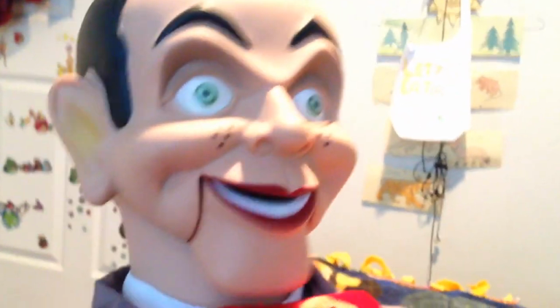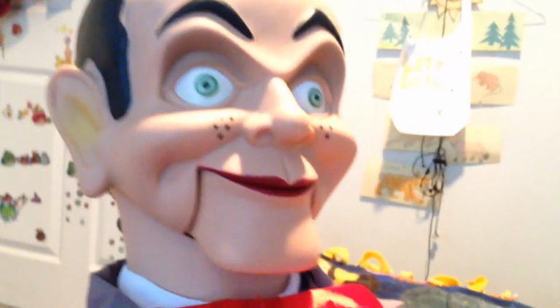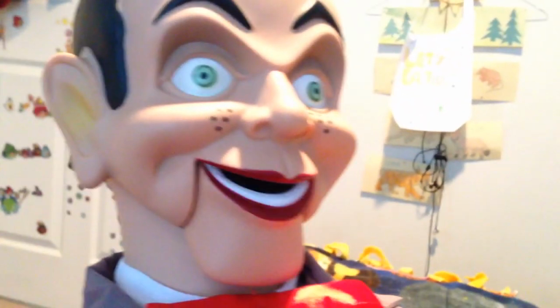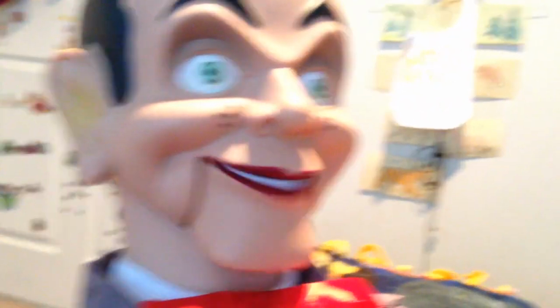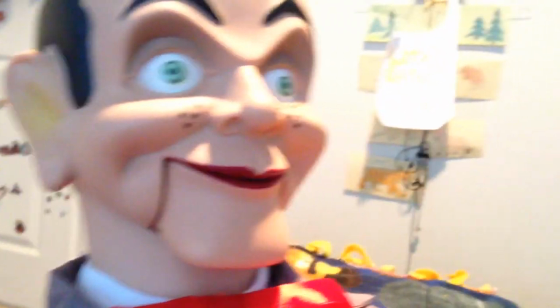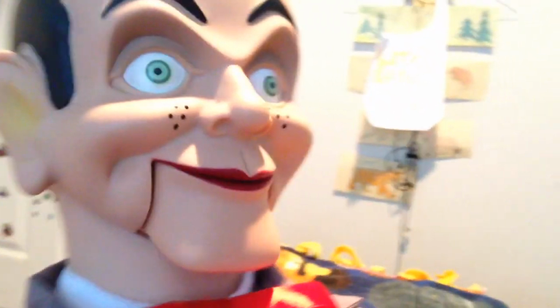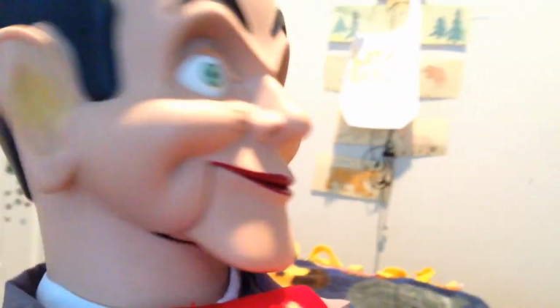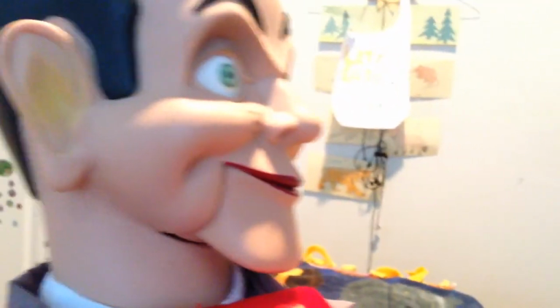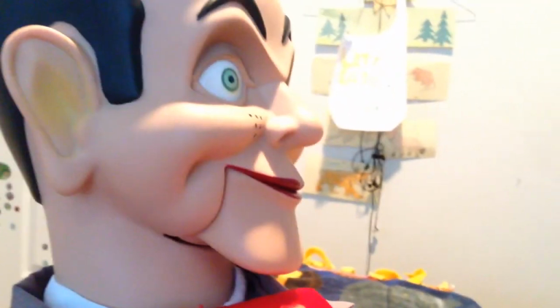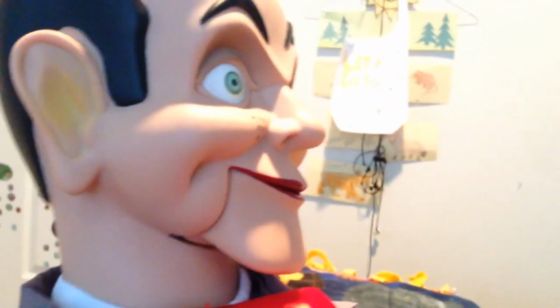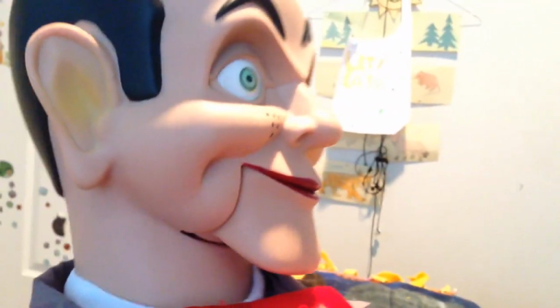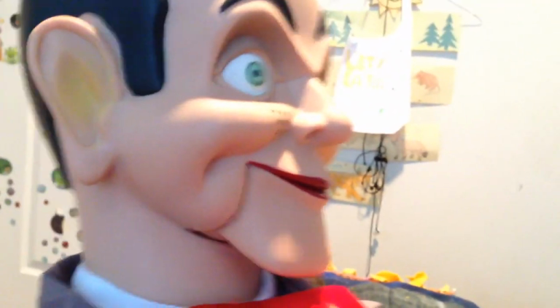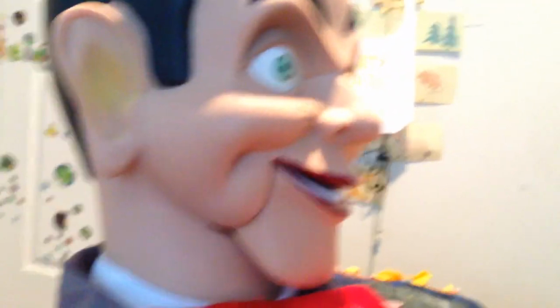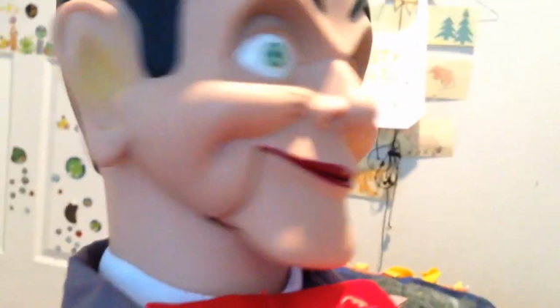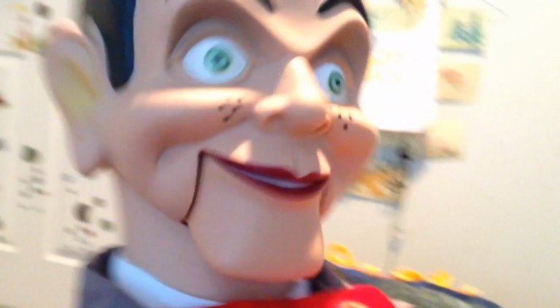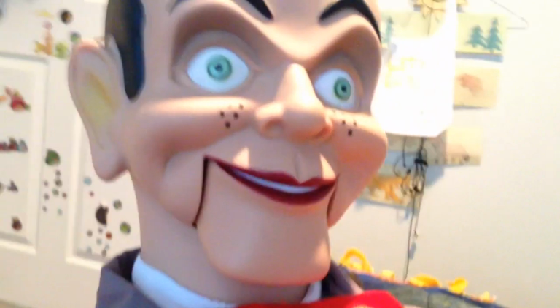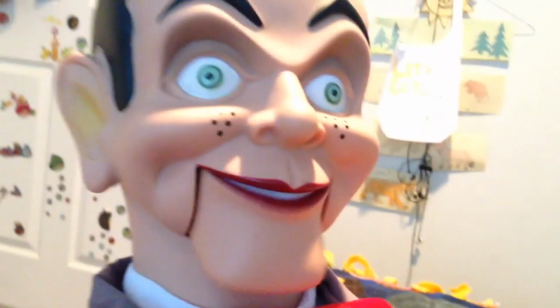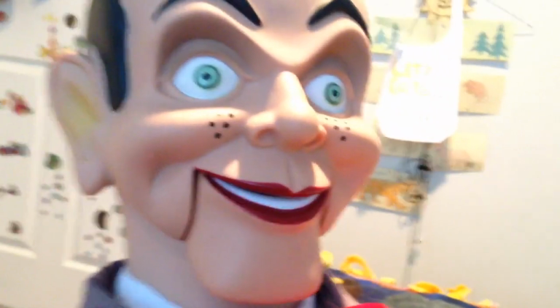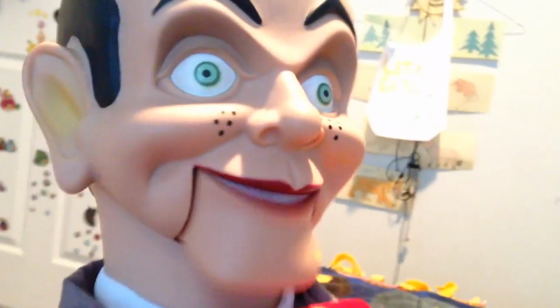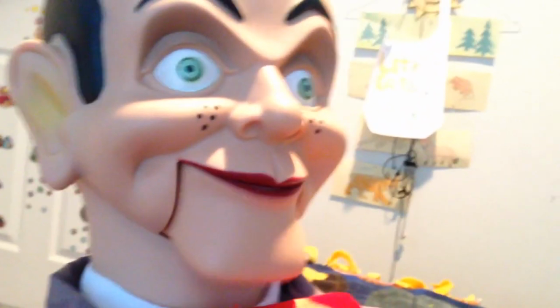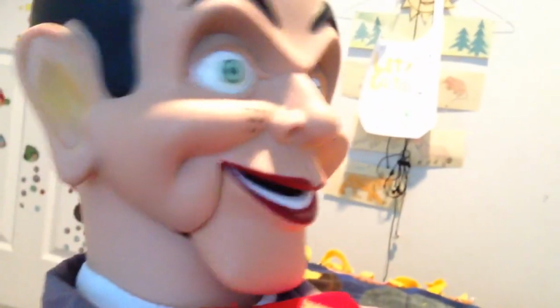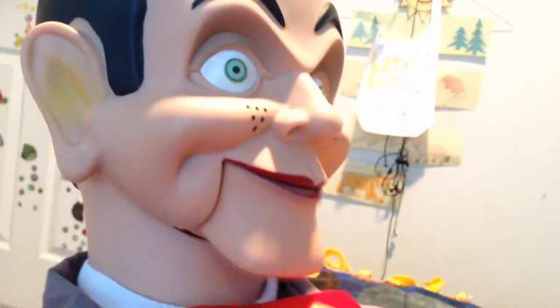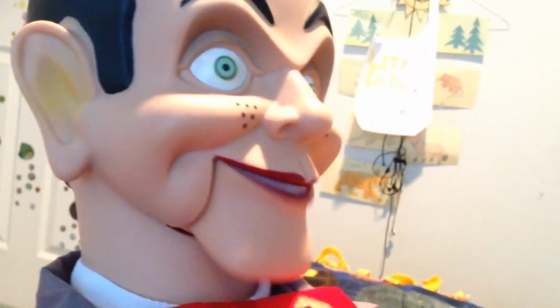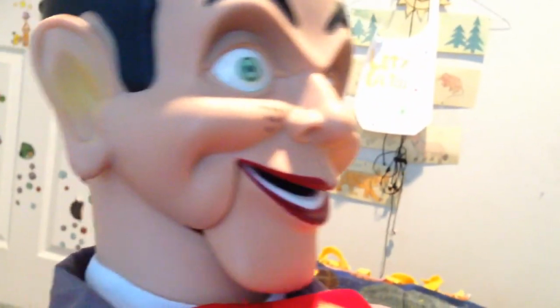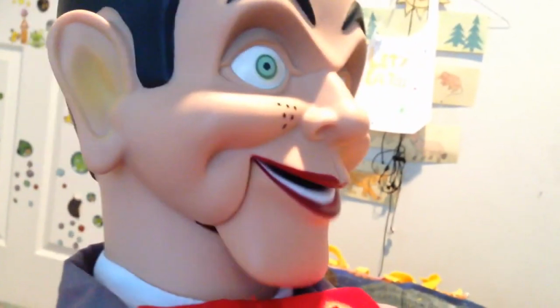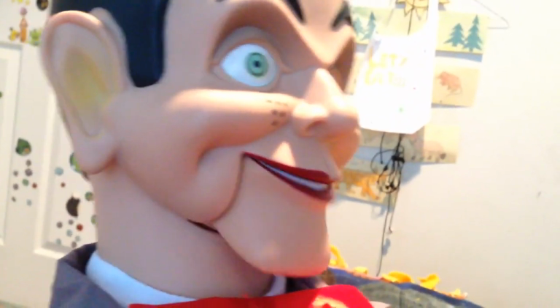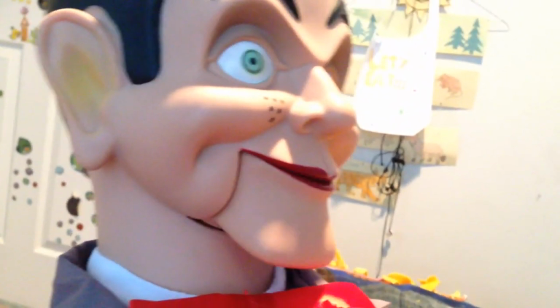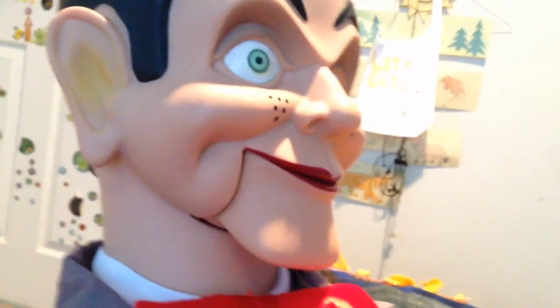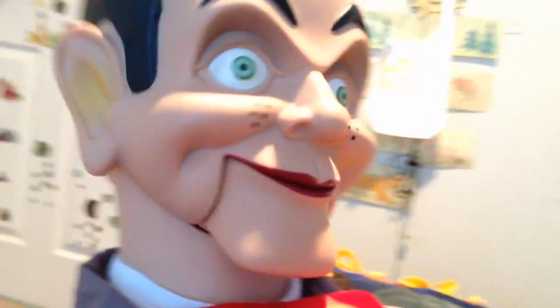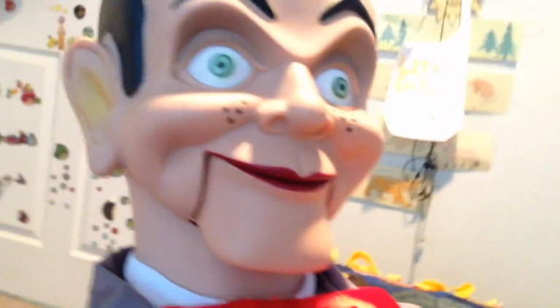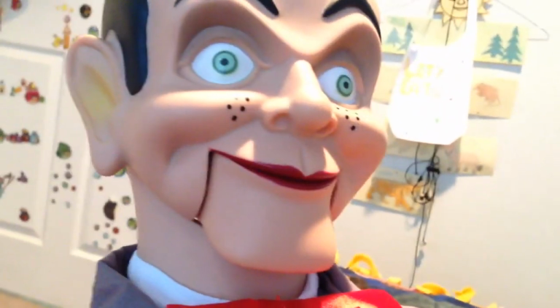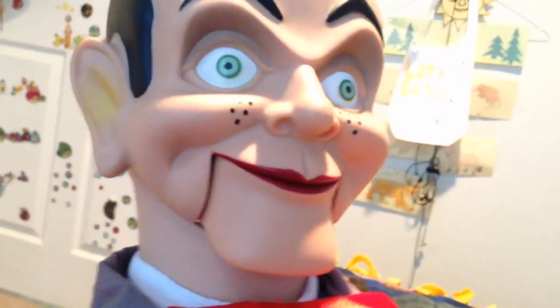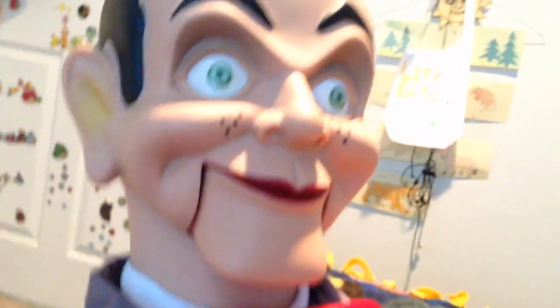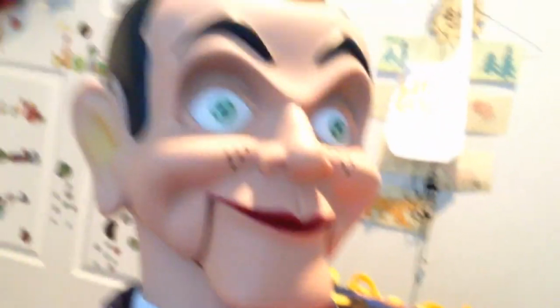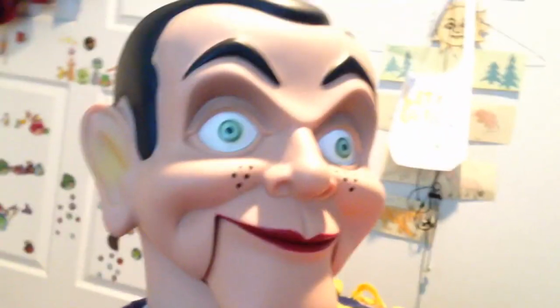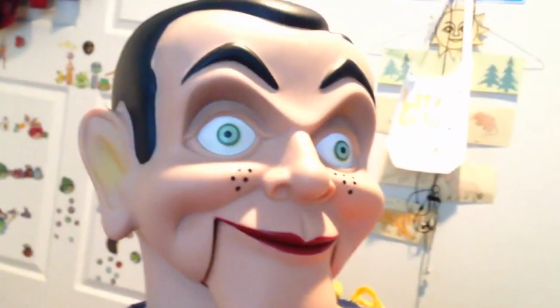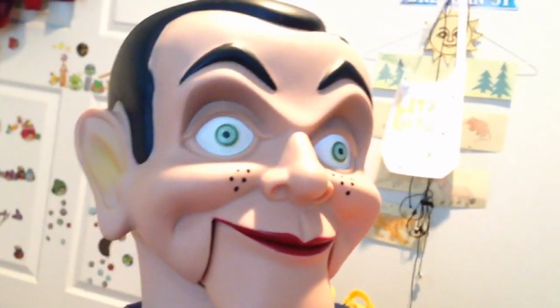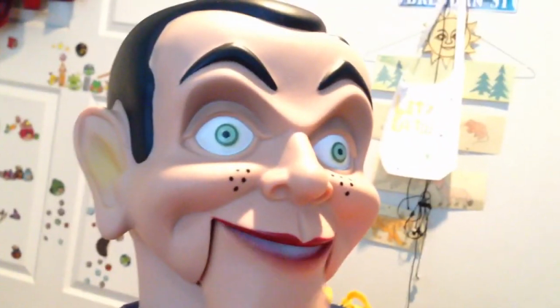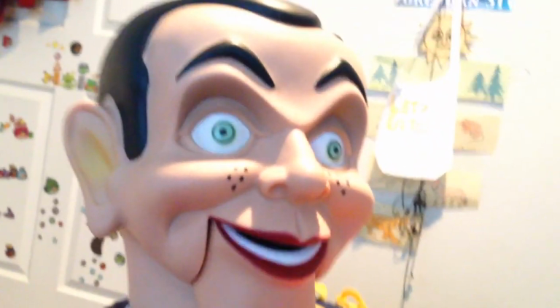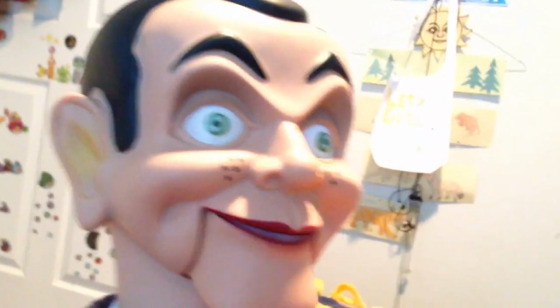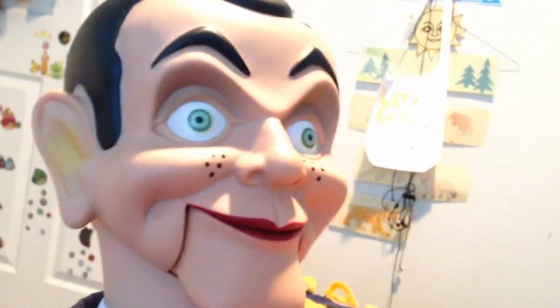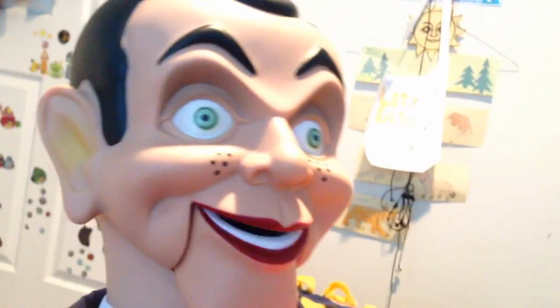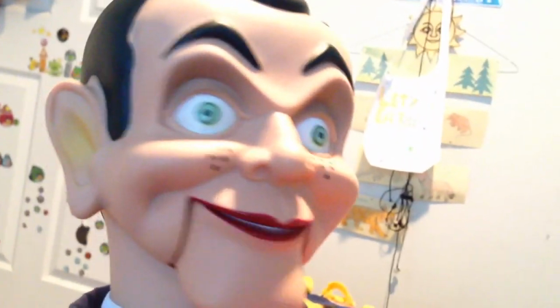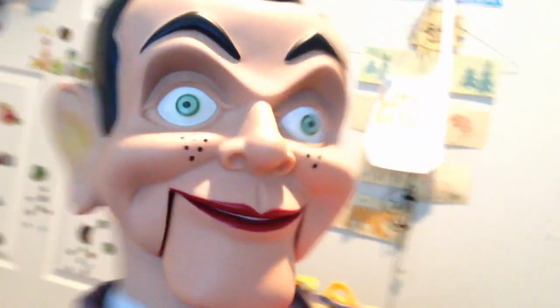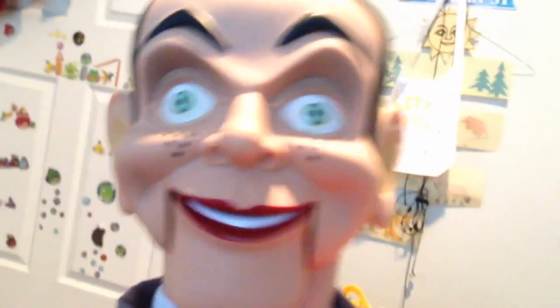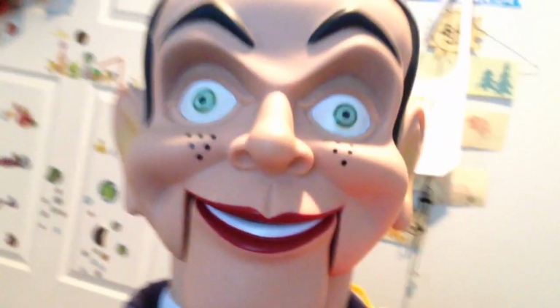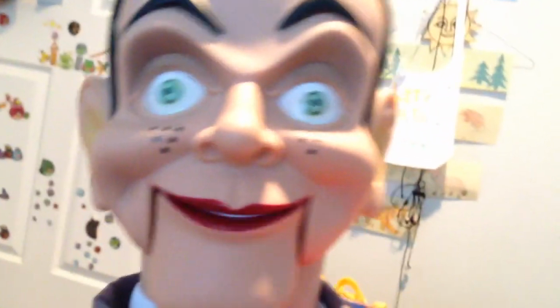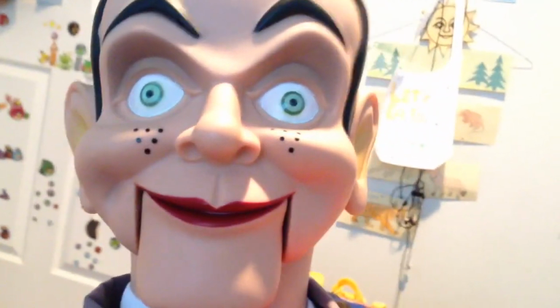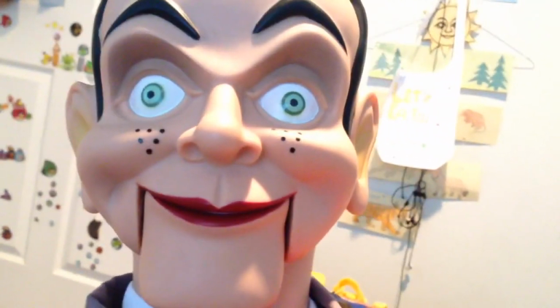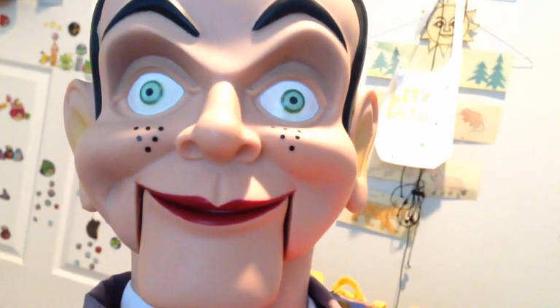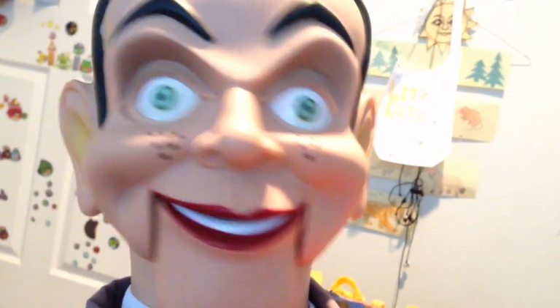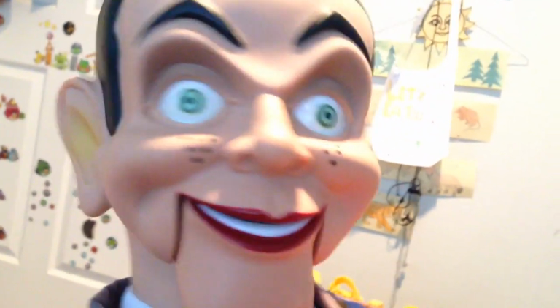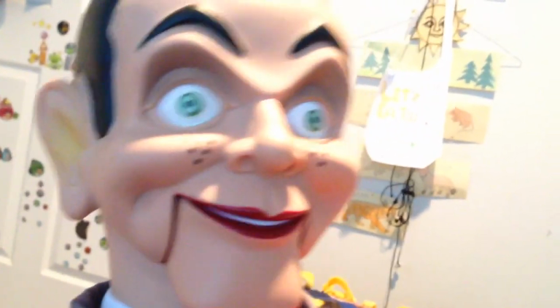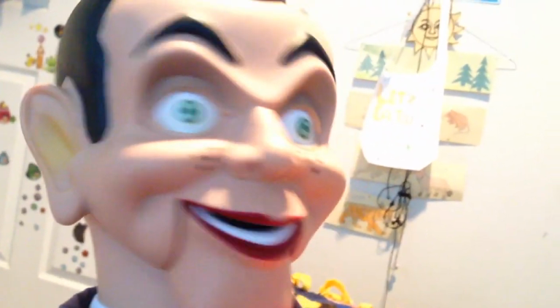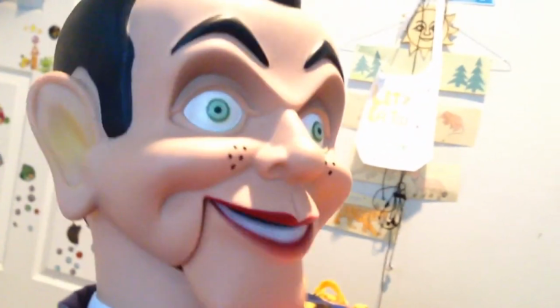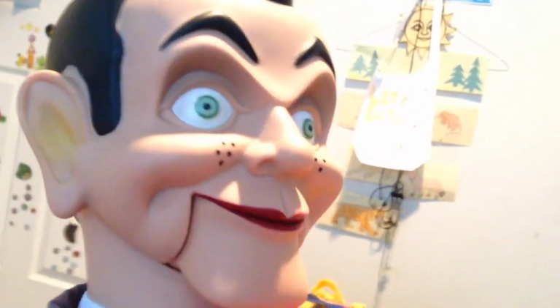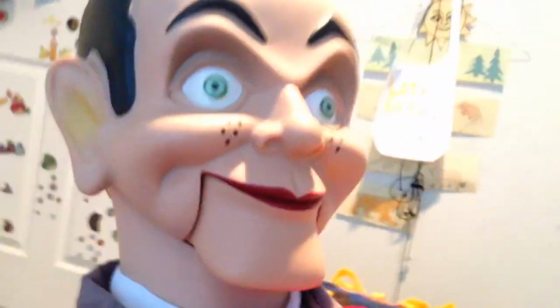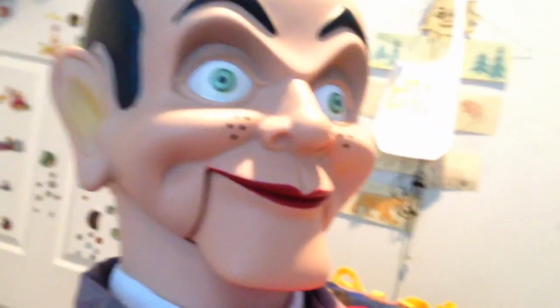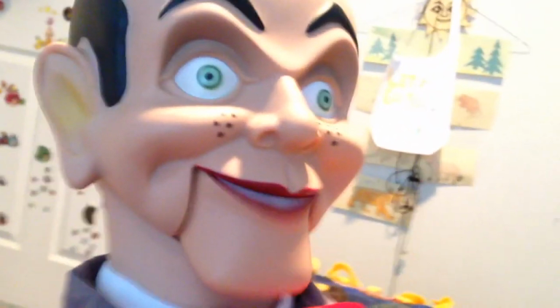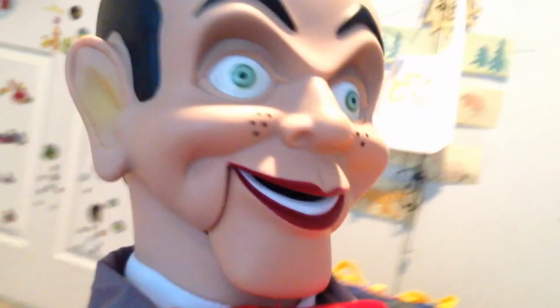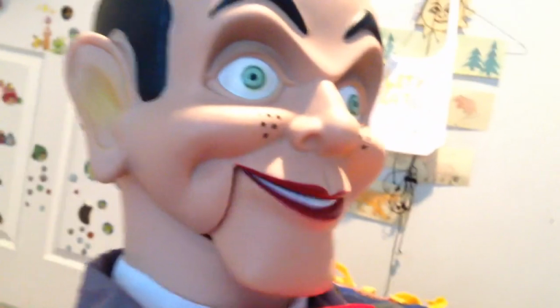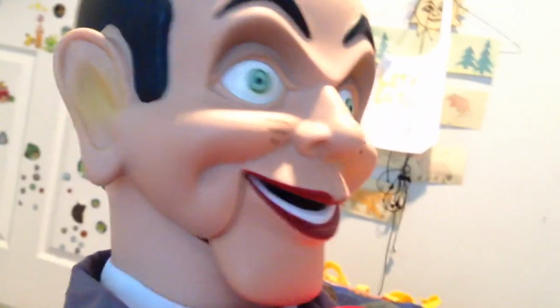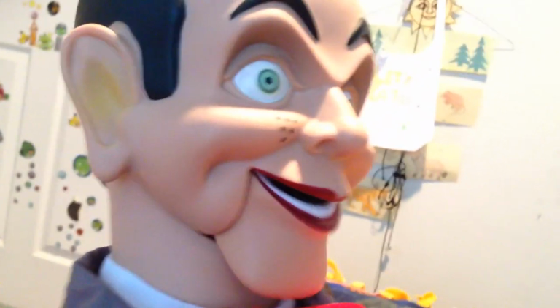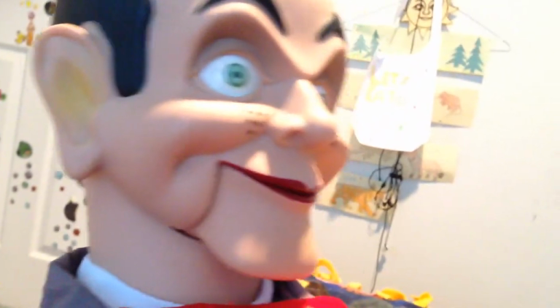Don't judge me. I've been in that box for so long. Do you expect me to take a shower in a box? Yes.